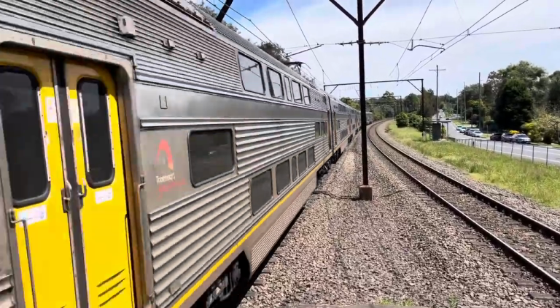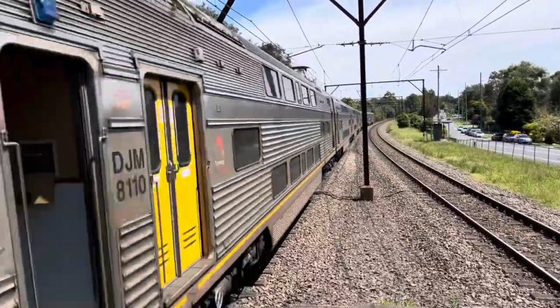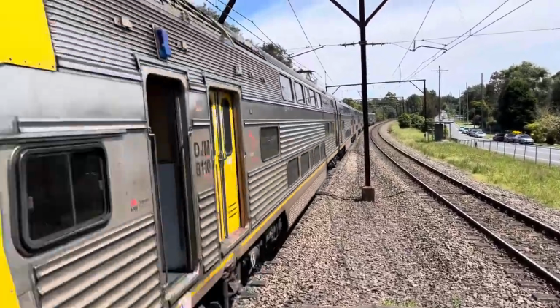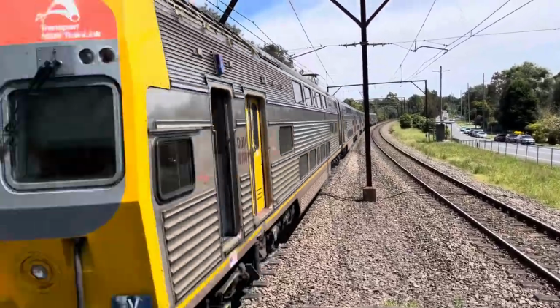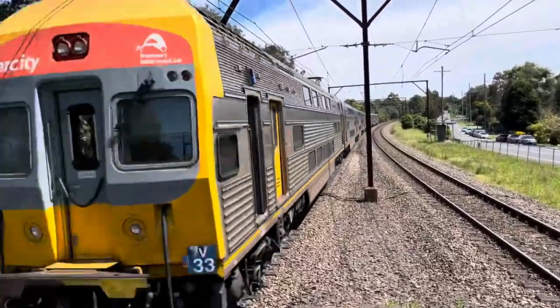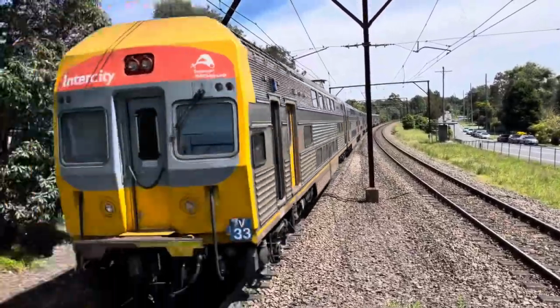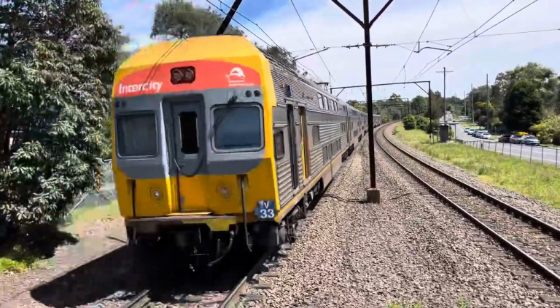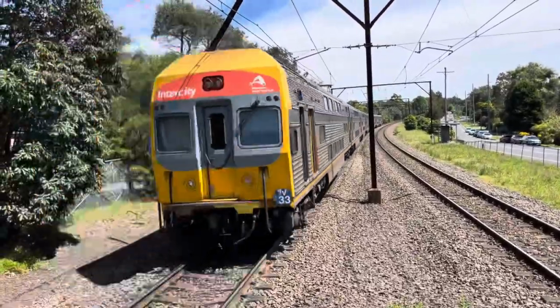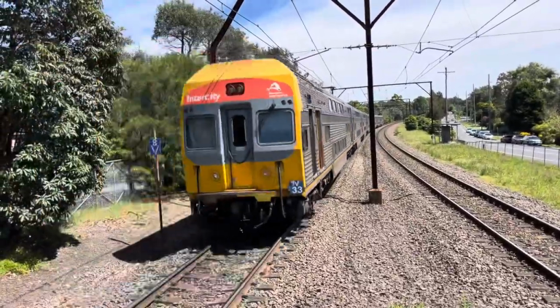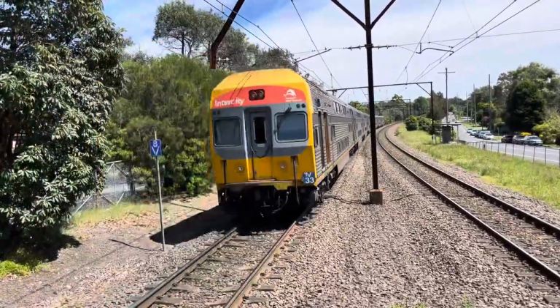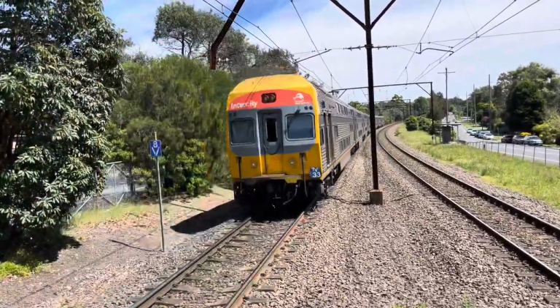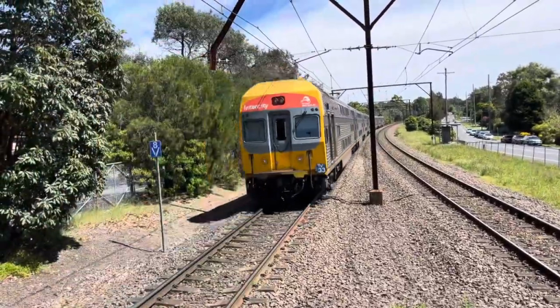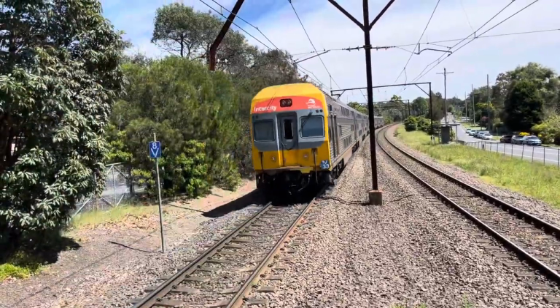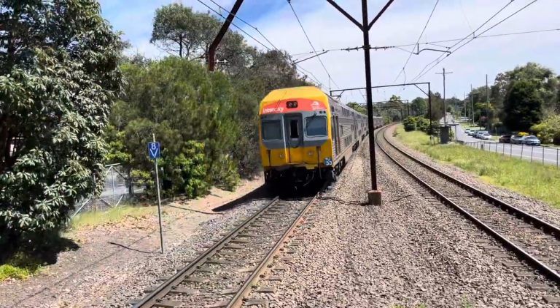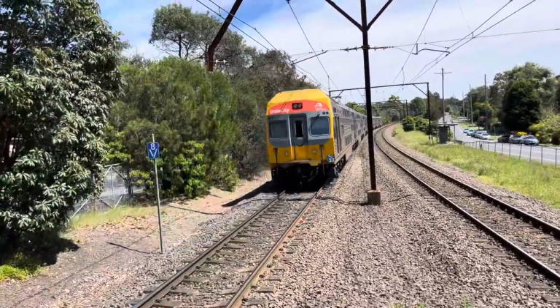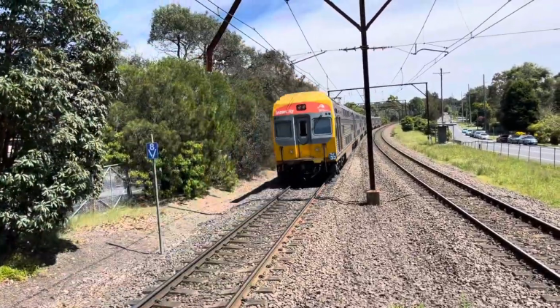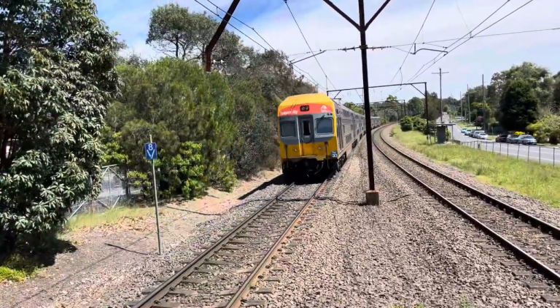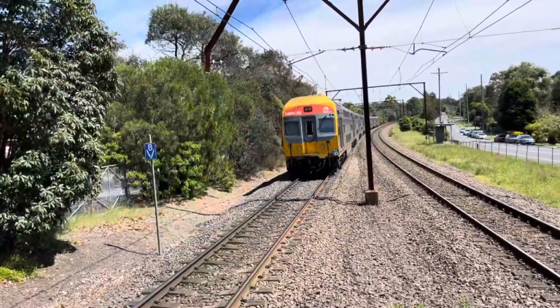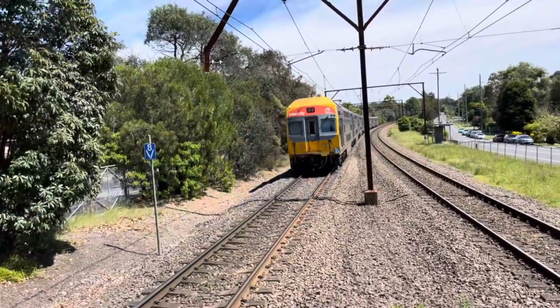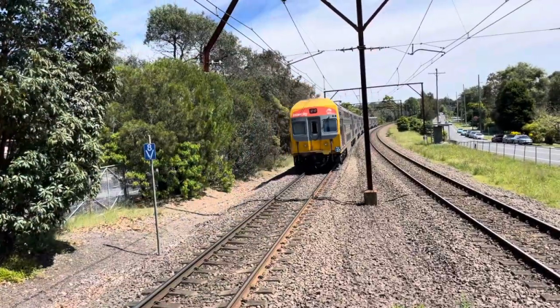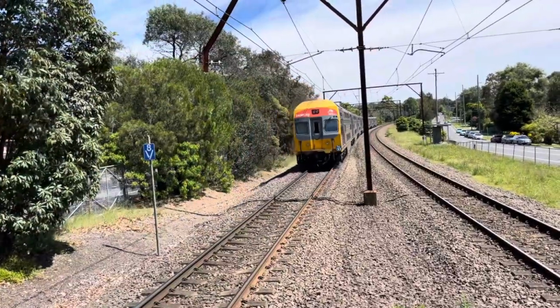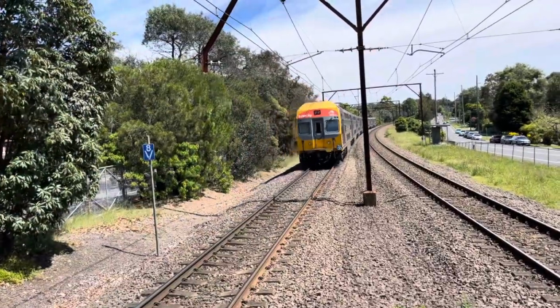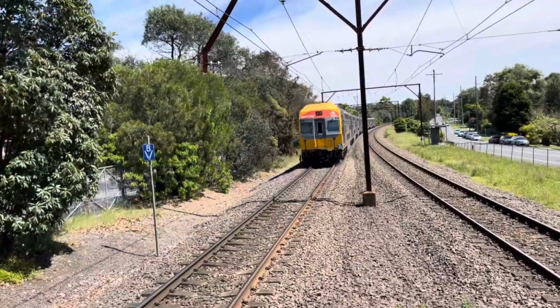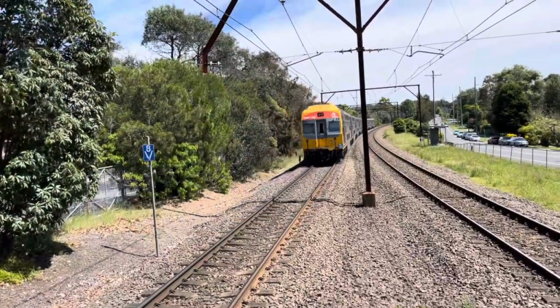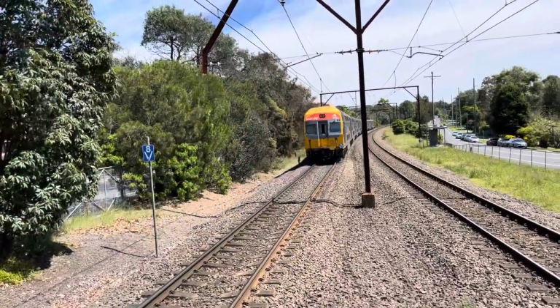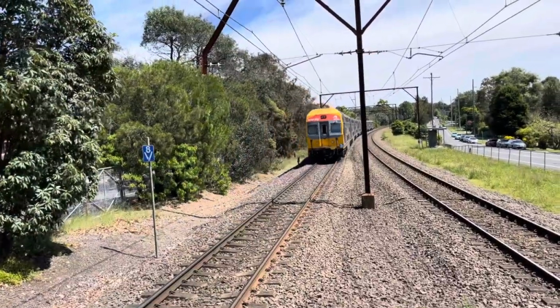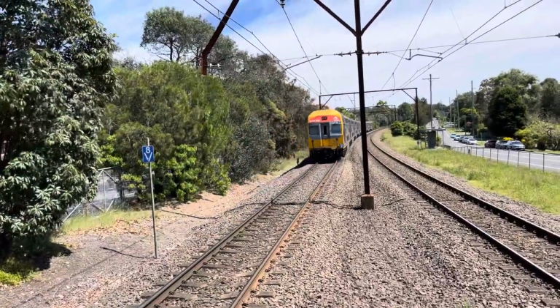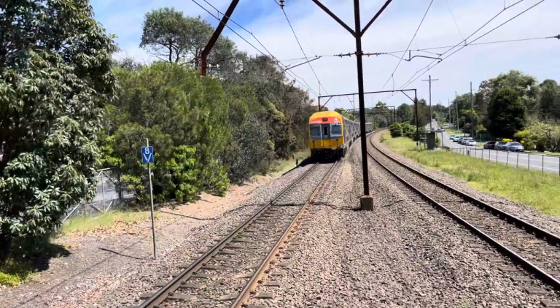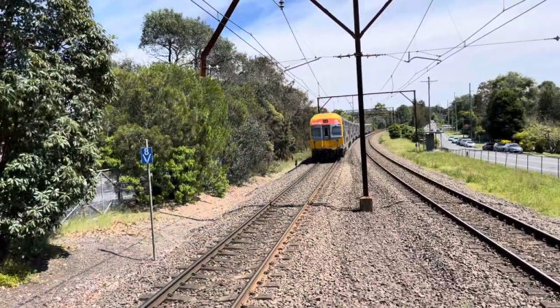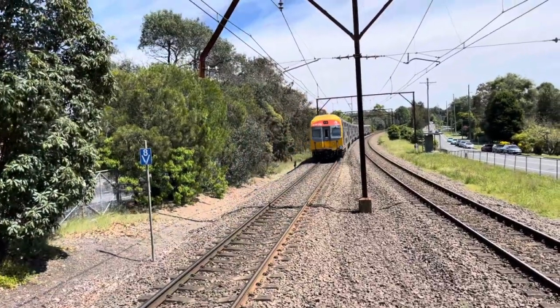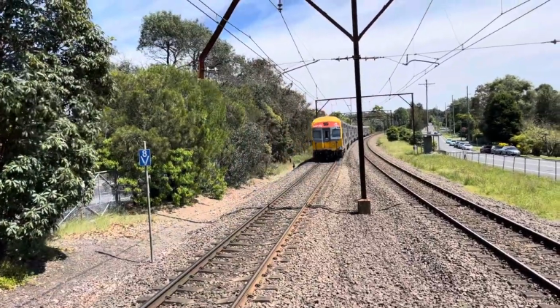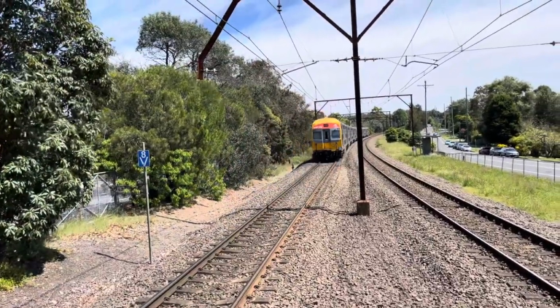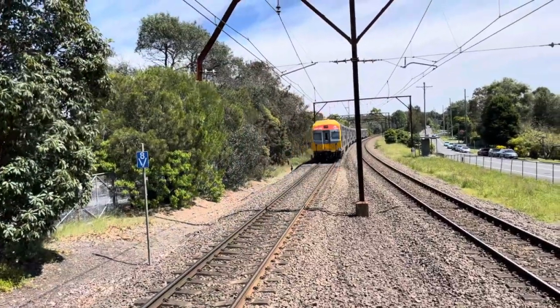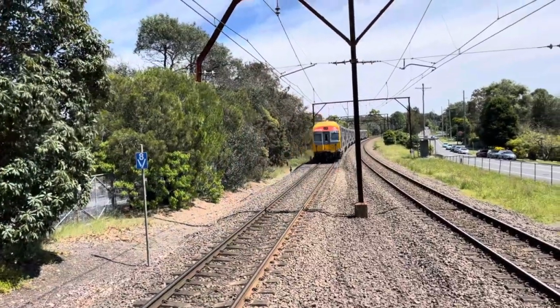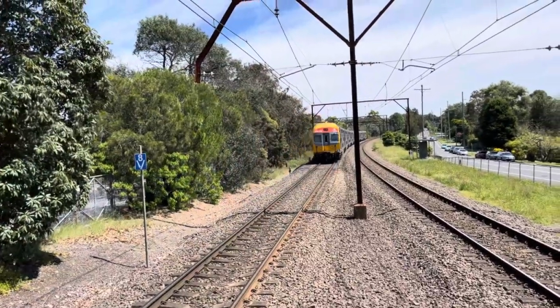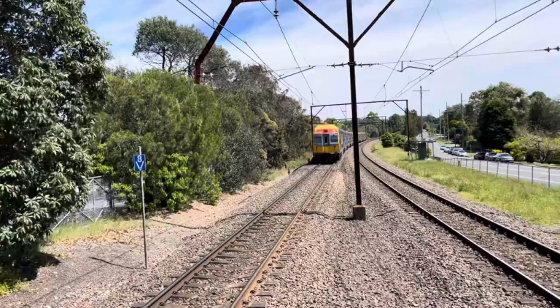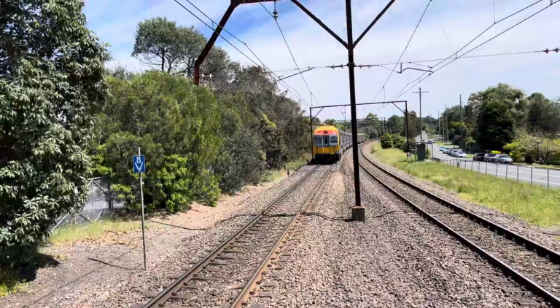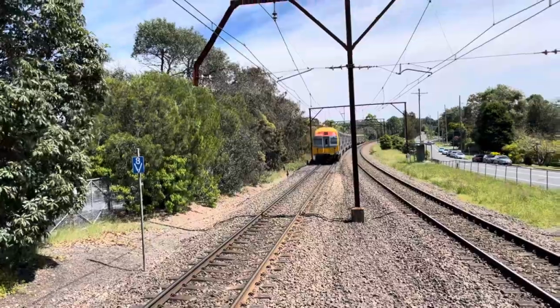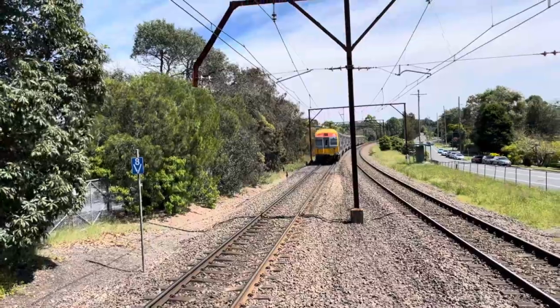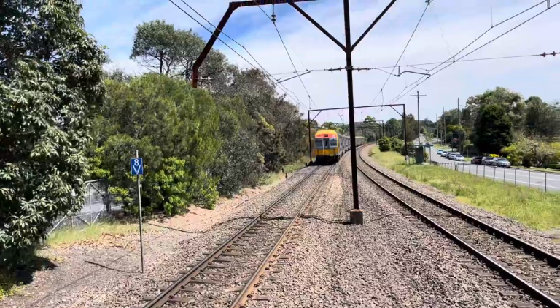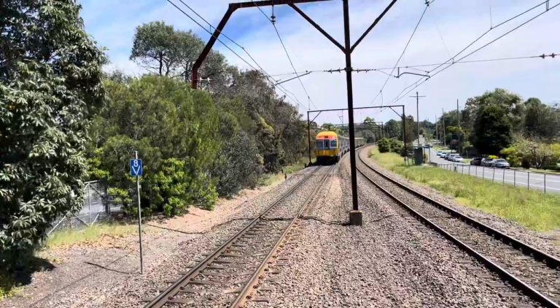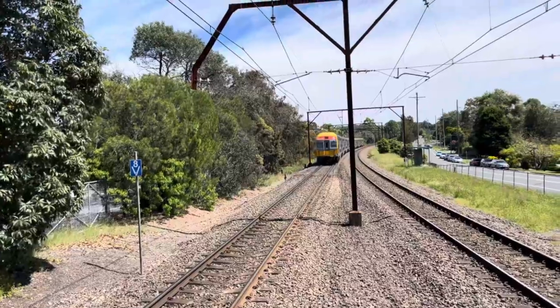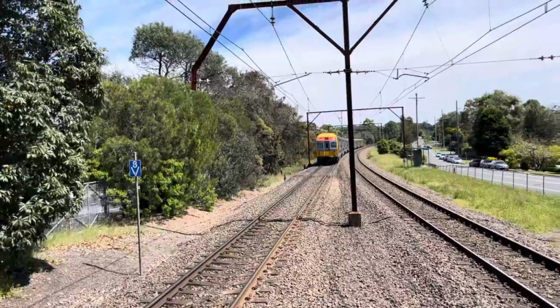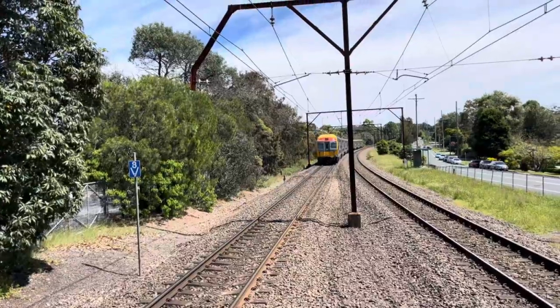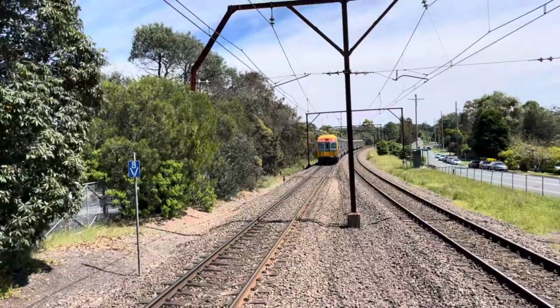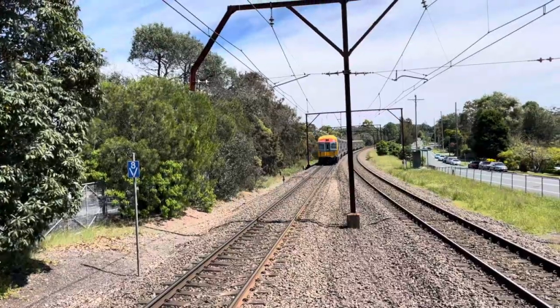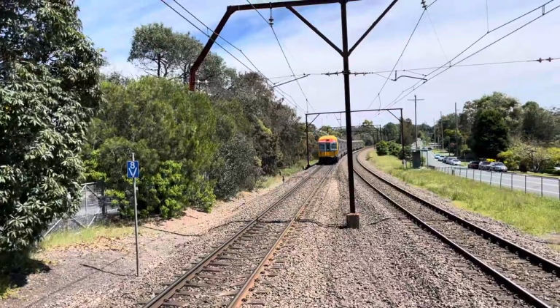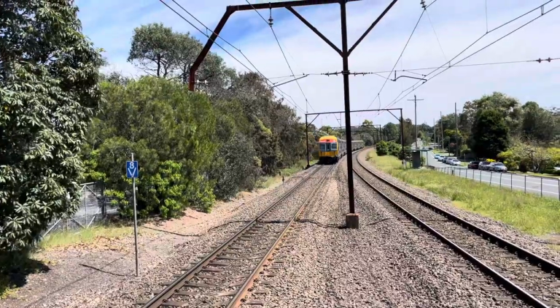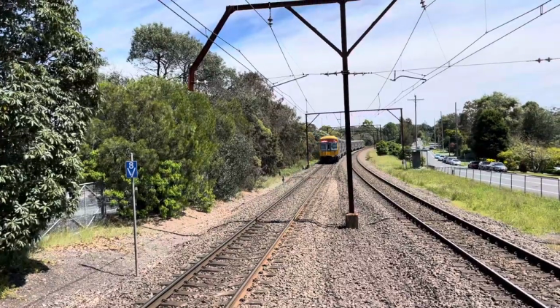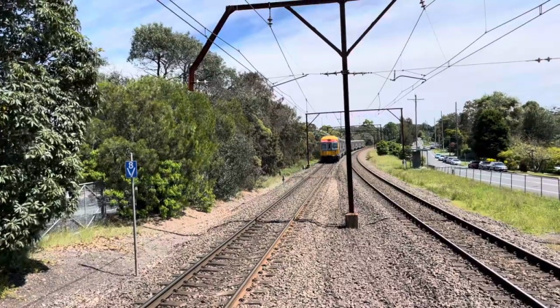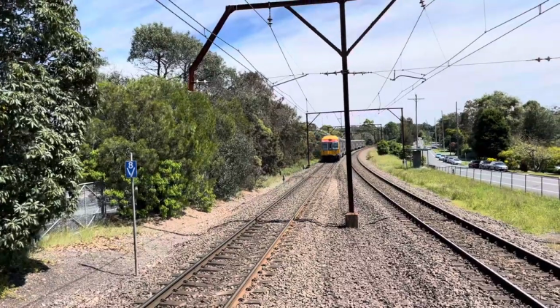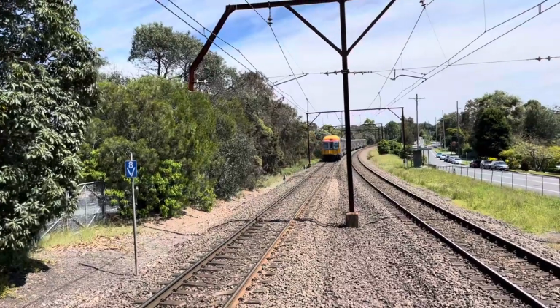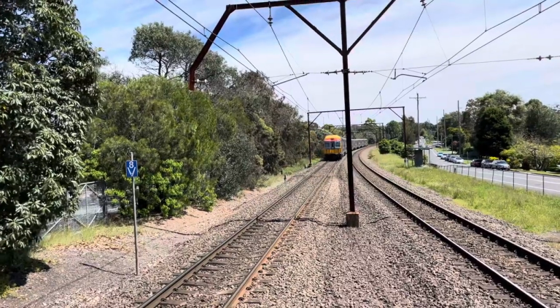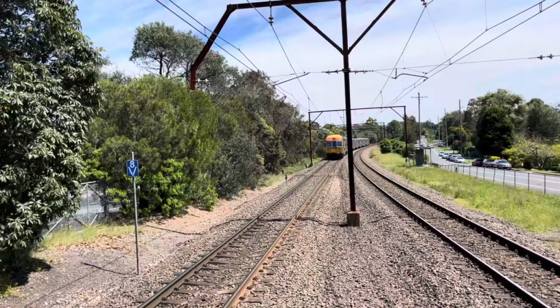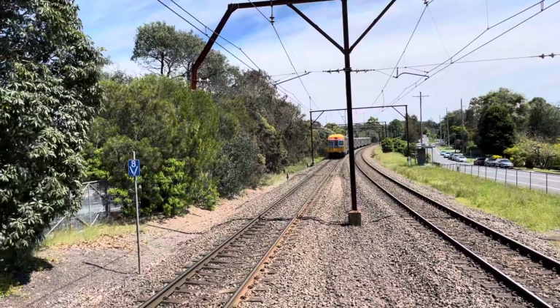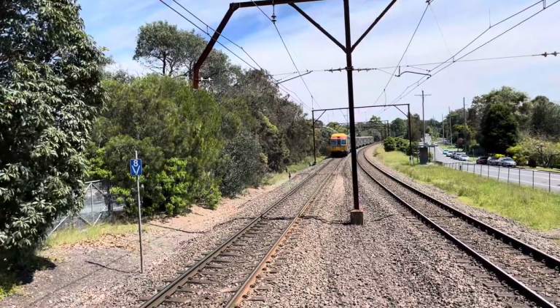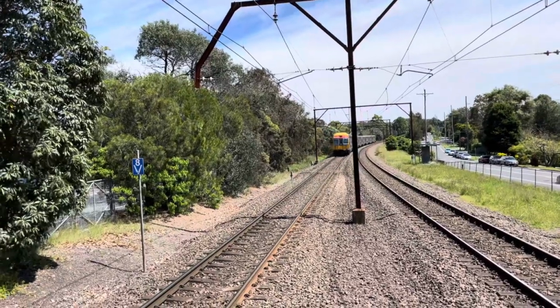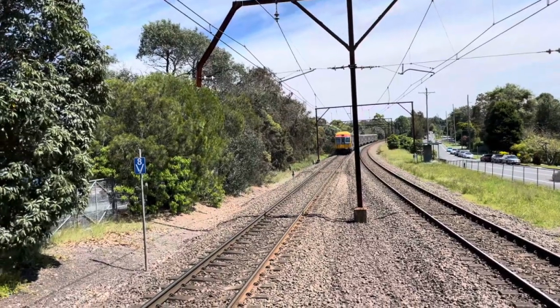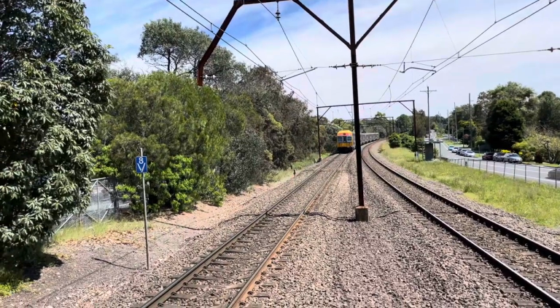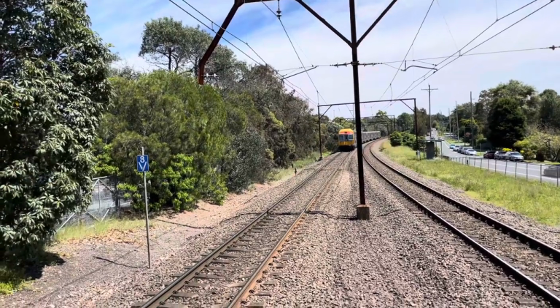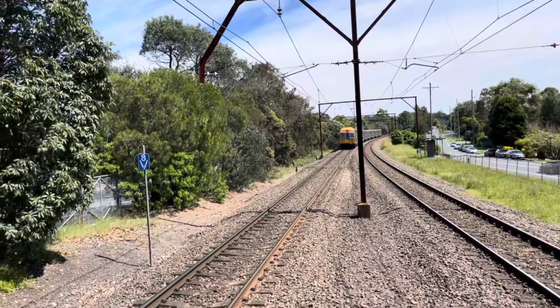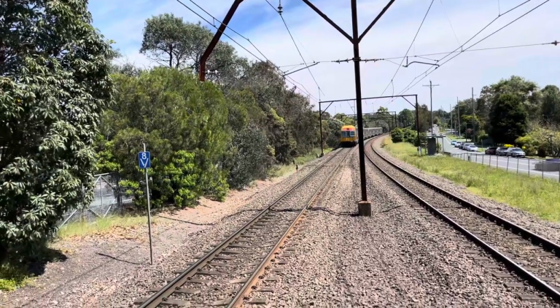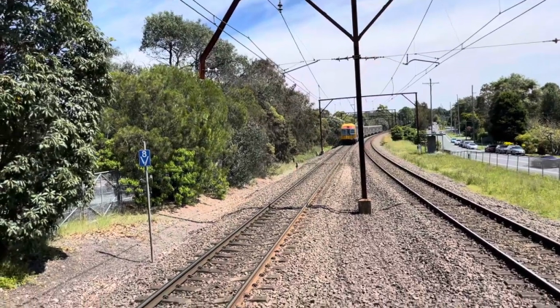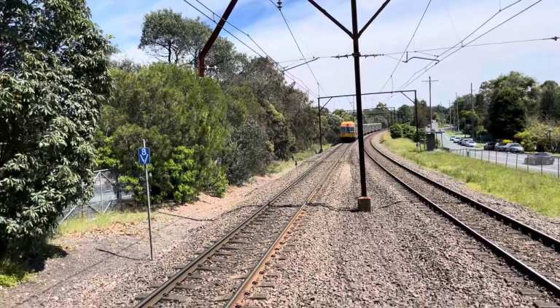Hello everyone, today I'm at Blacksland and that was just V31 and V33 bound for Mount Victoria.